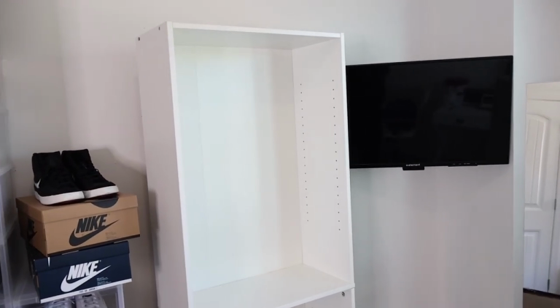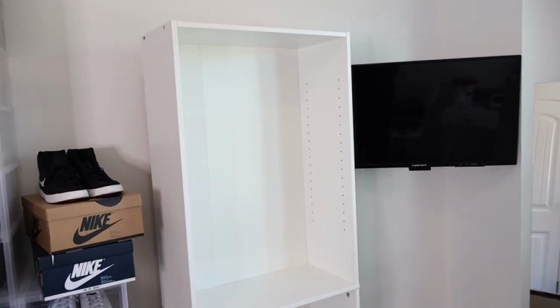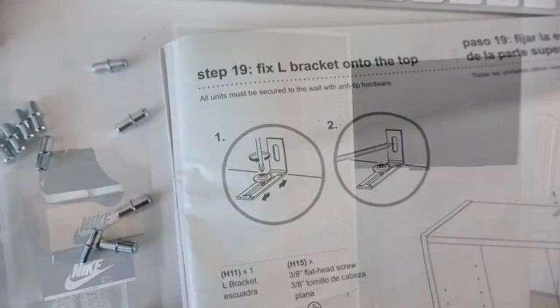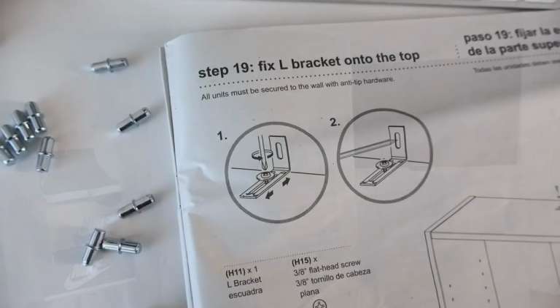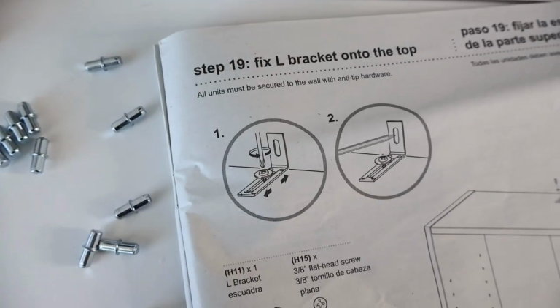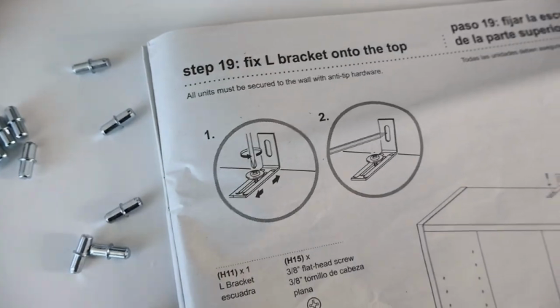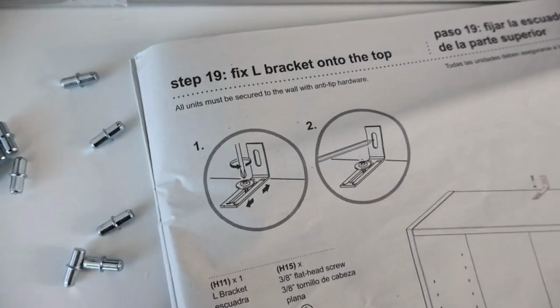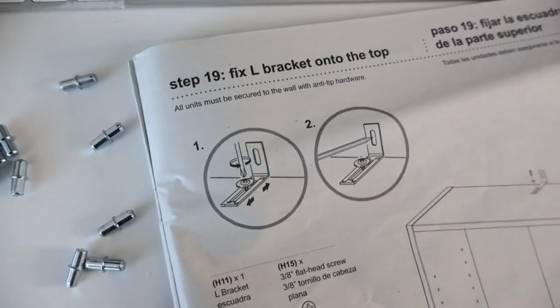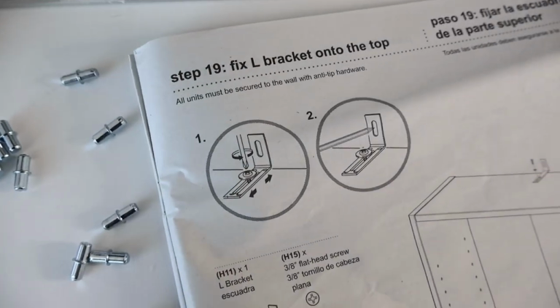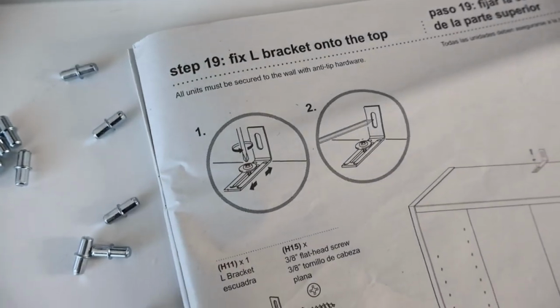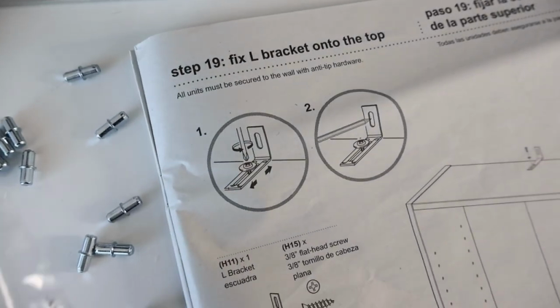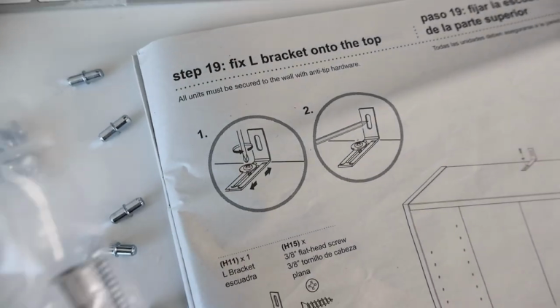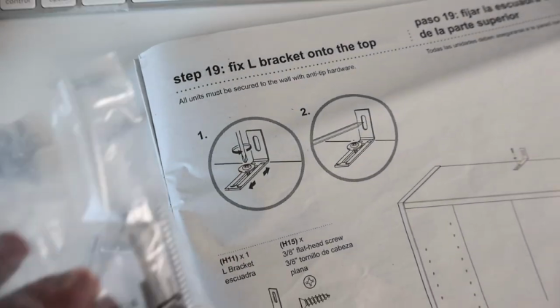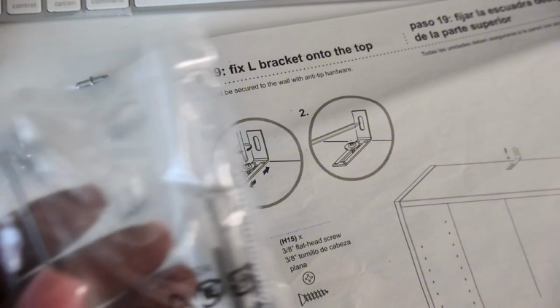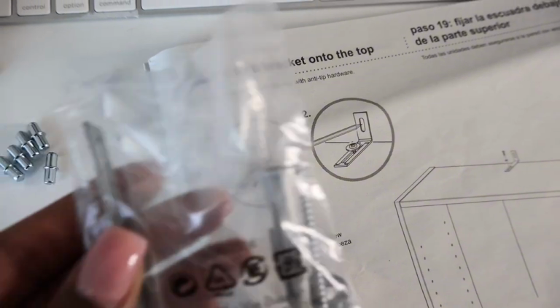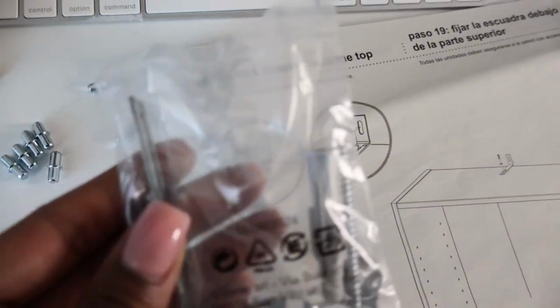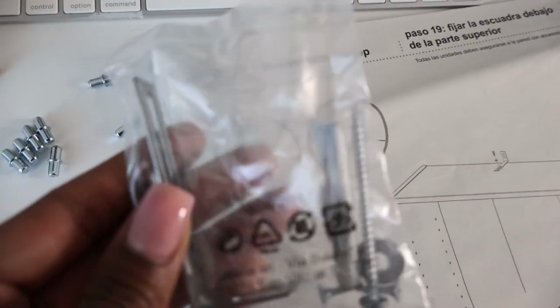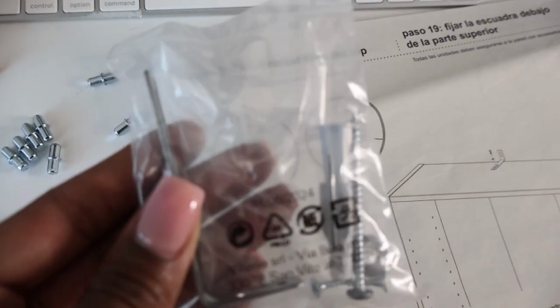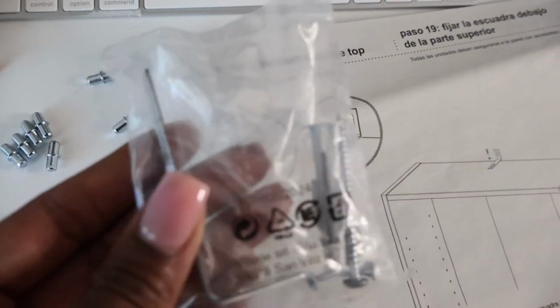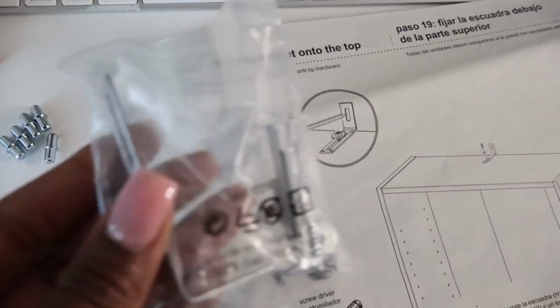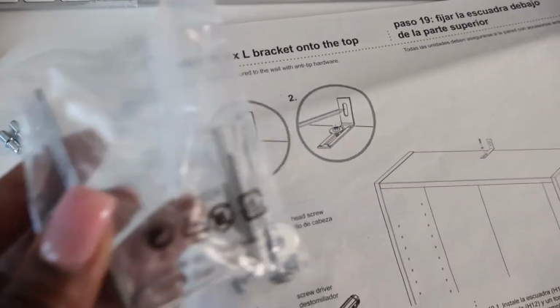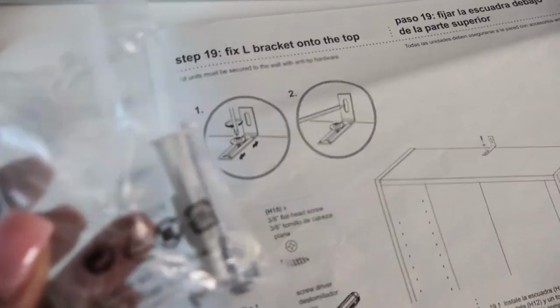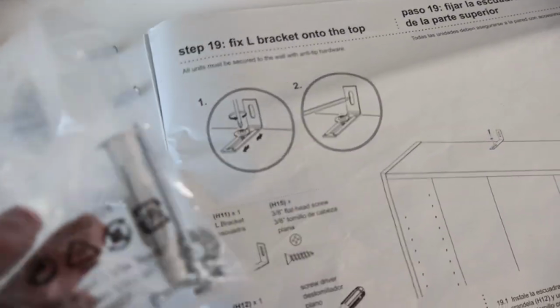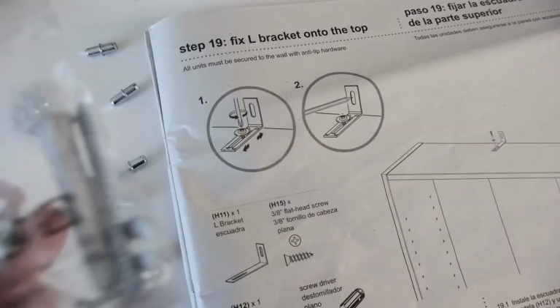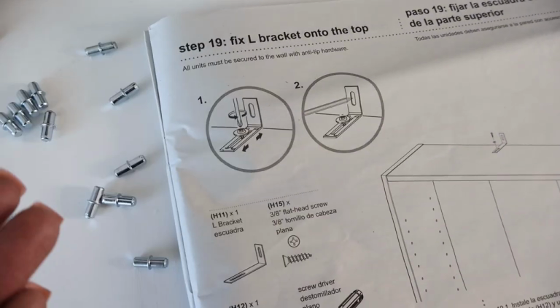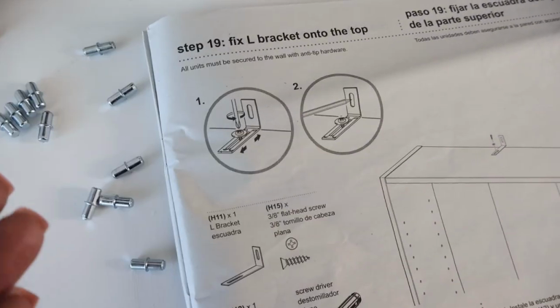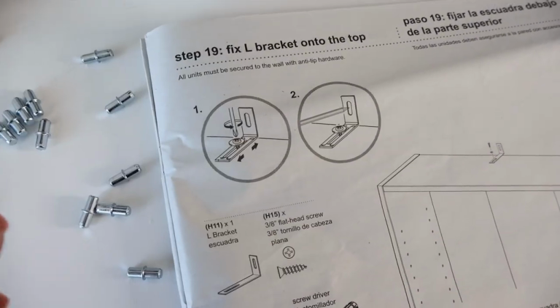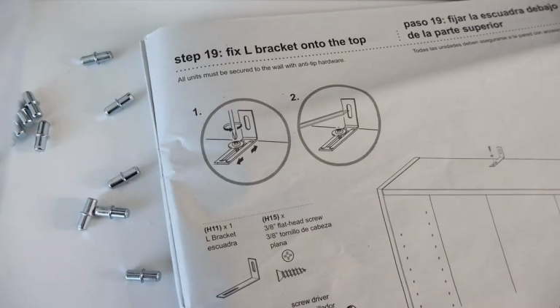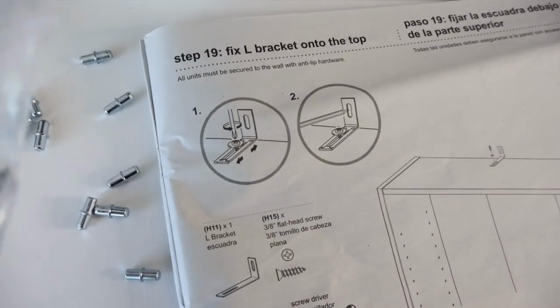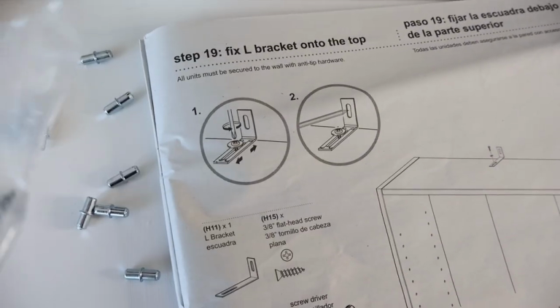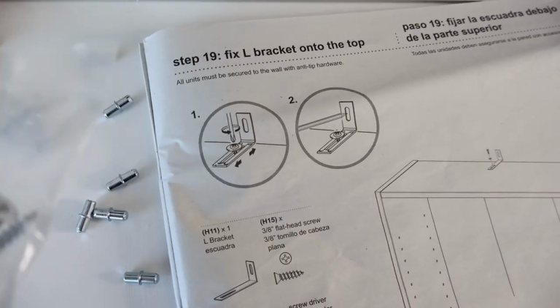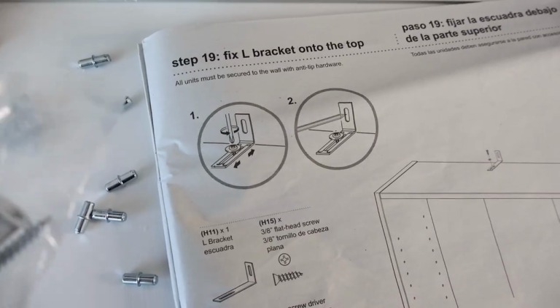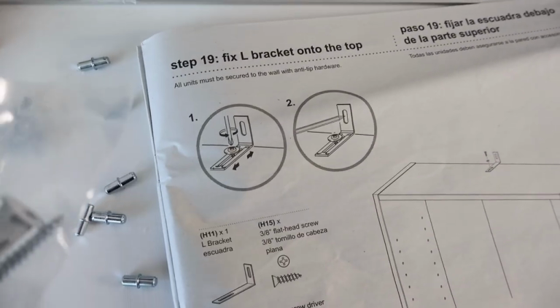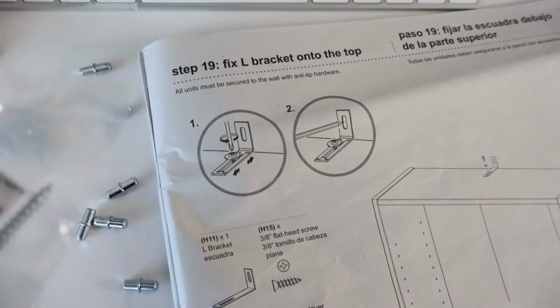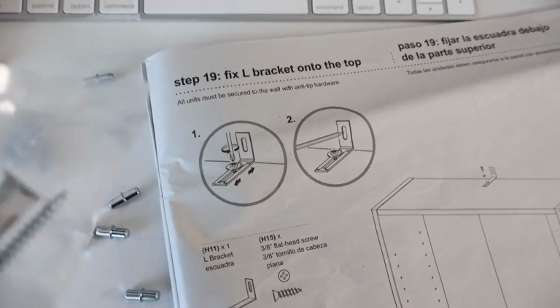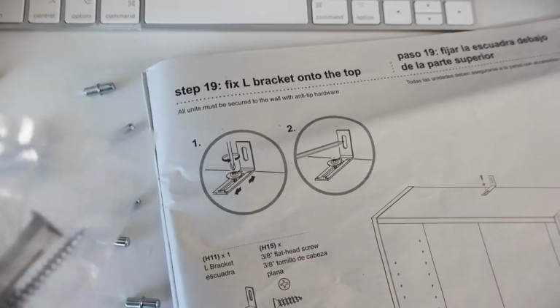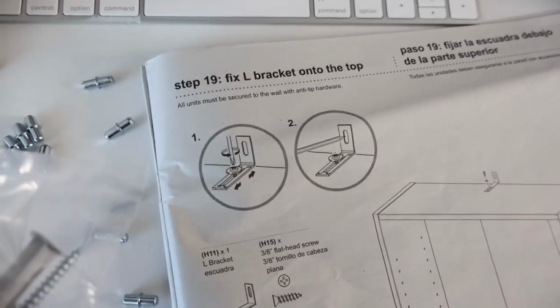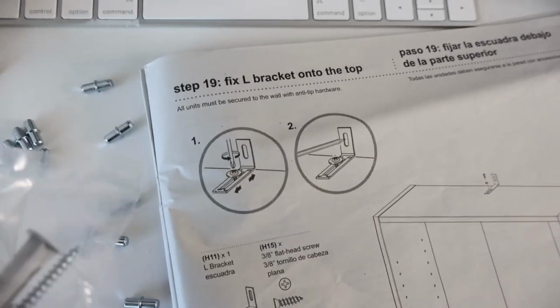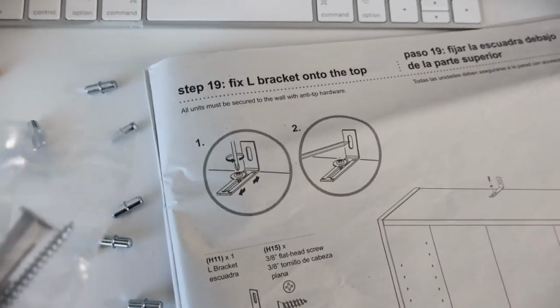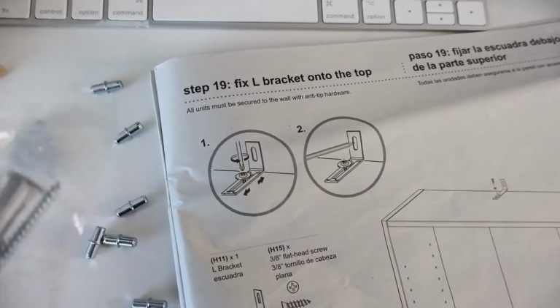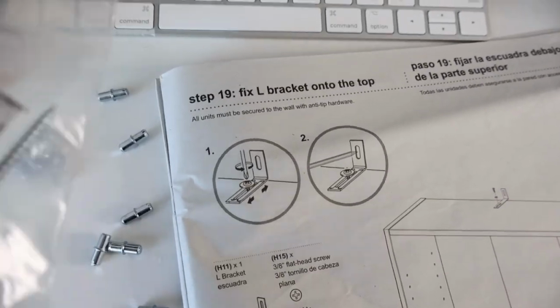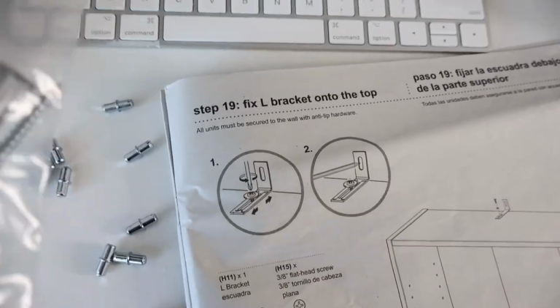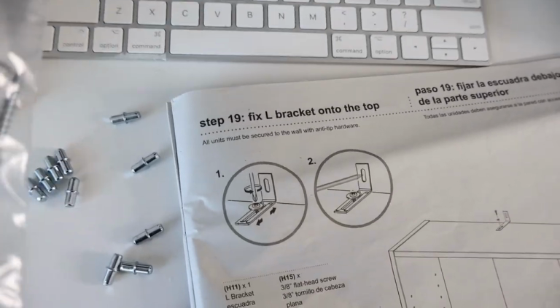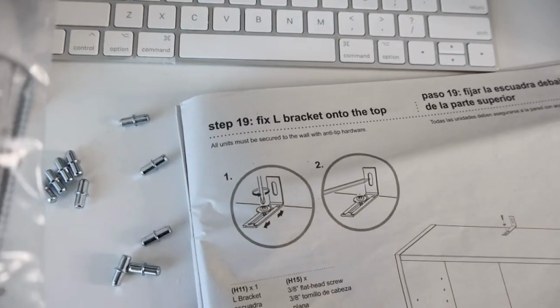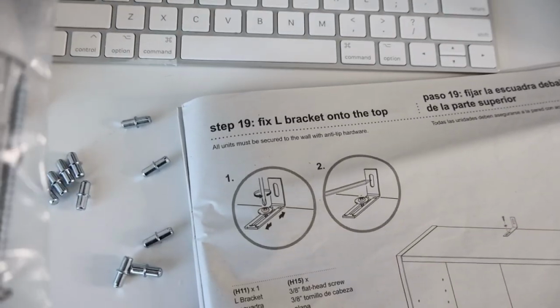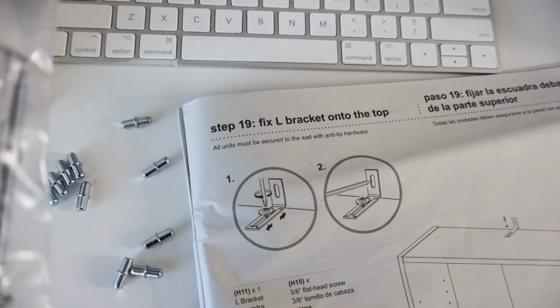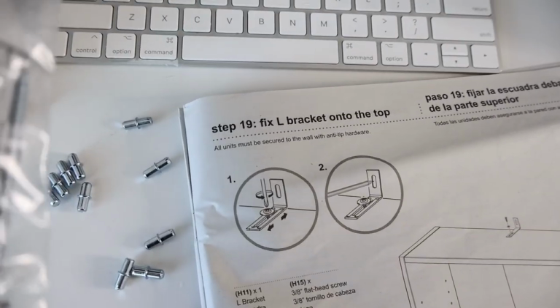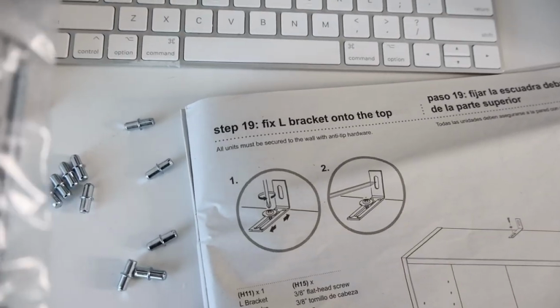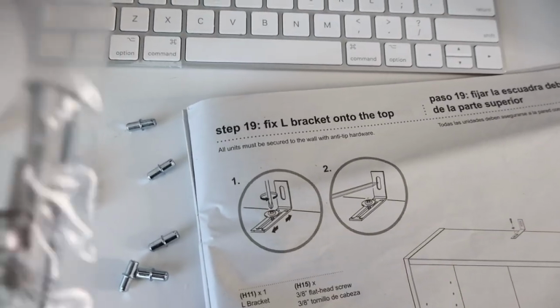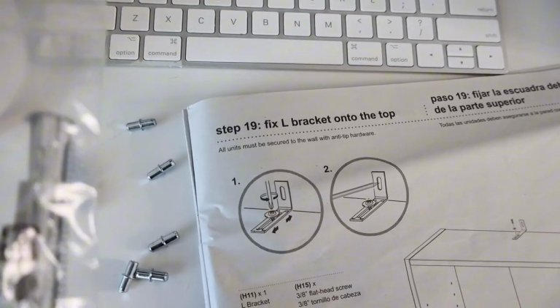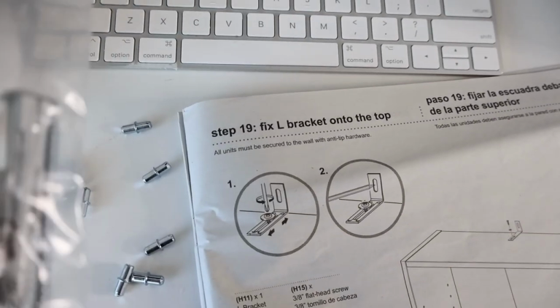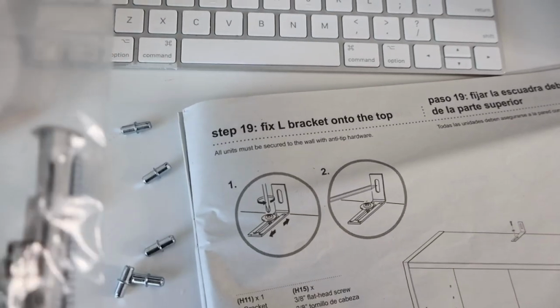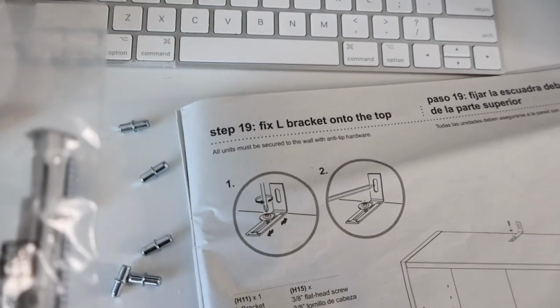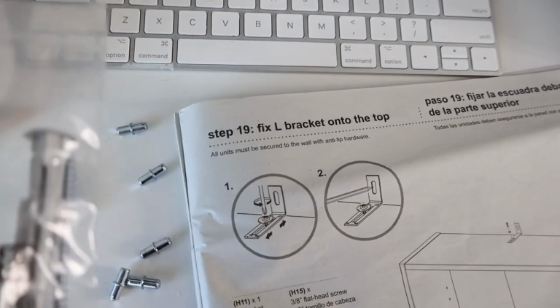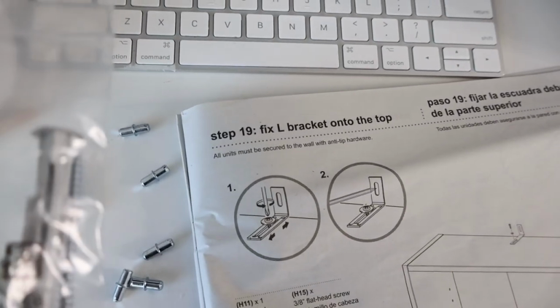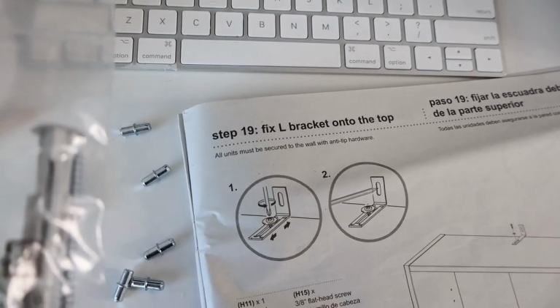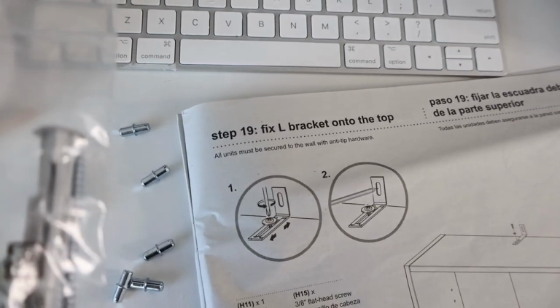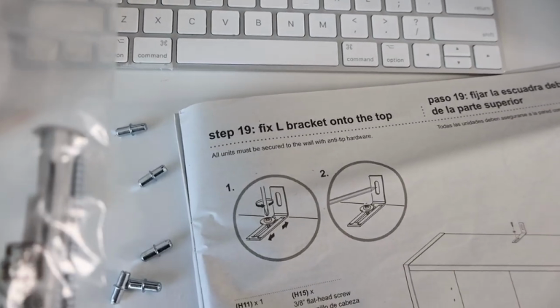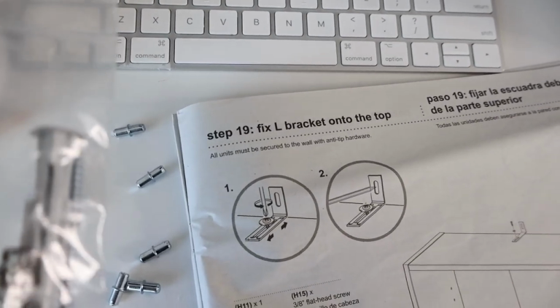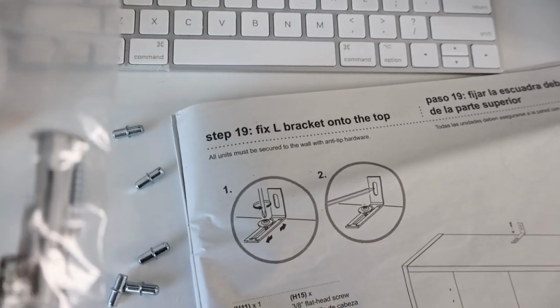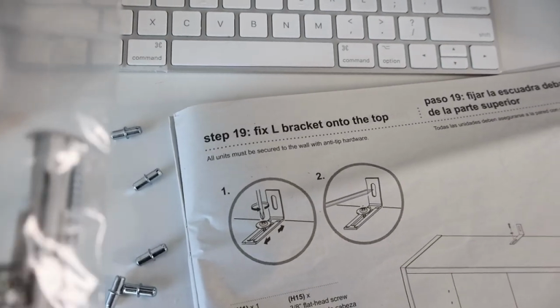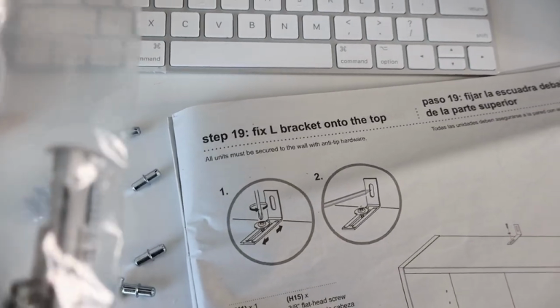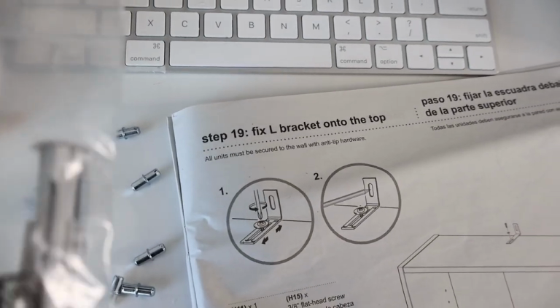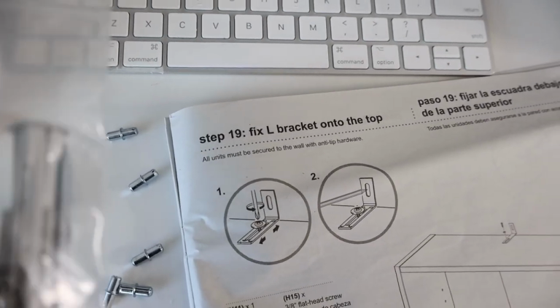I am on step 19 and it's telling me that I have to secure this L-bracket to the wall.